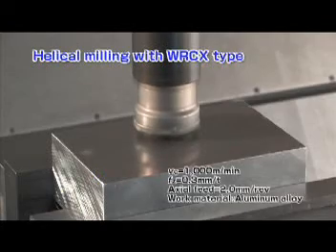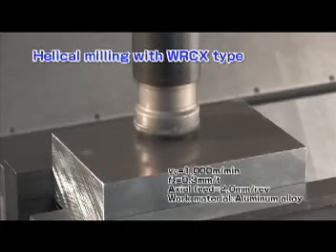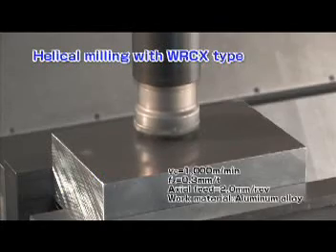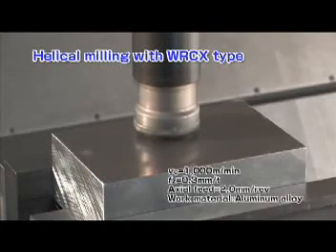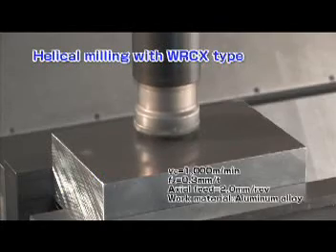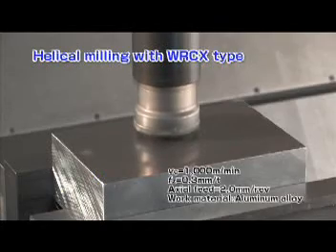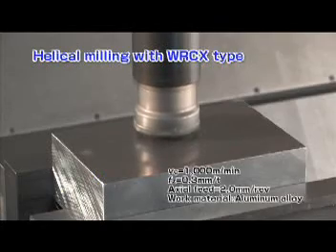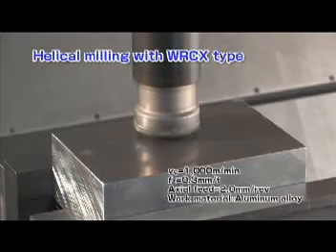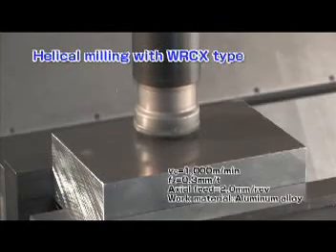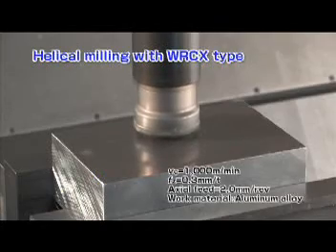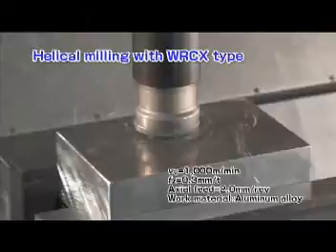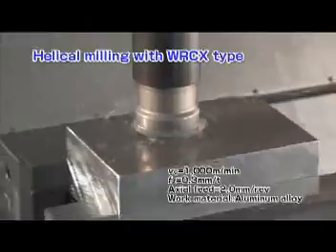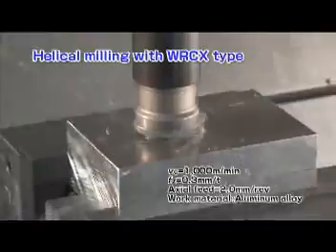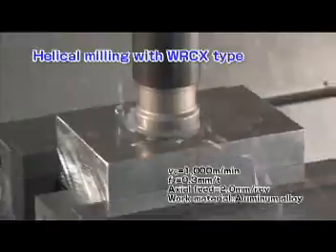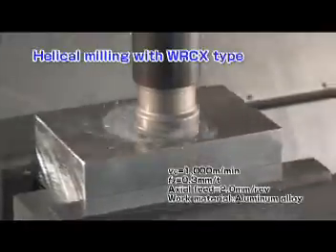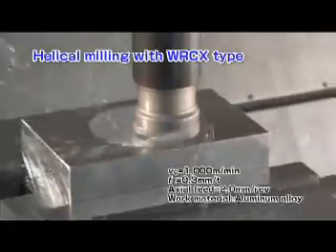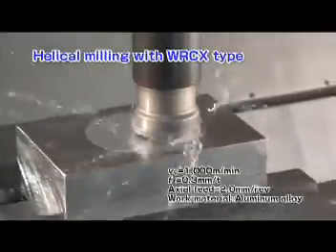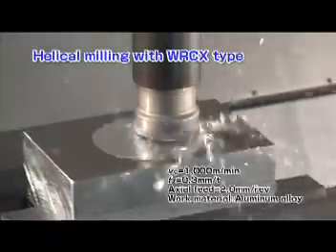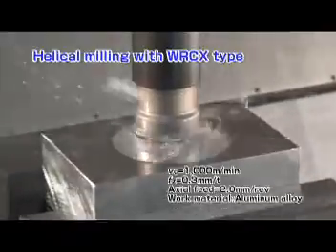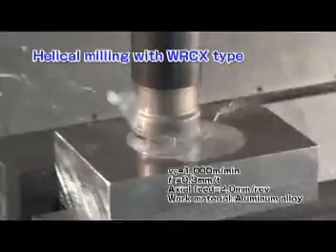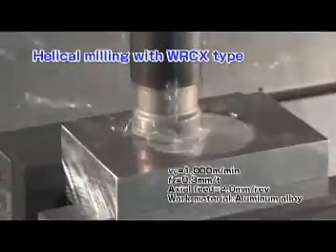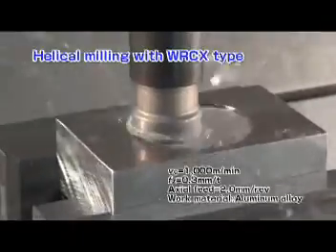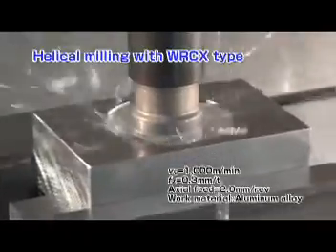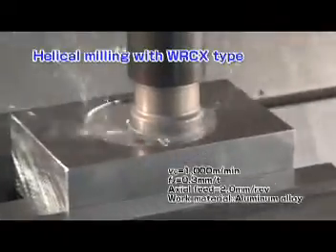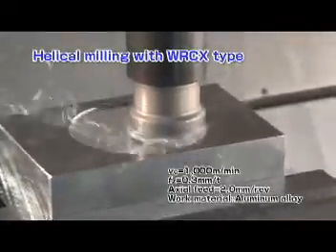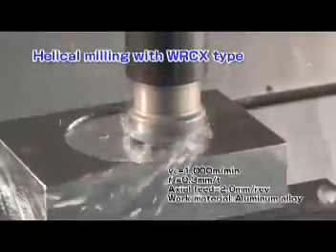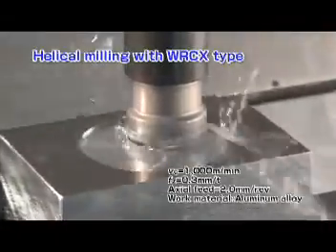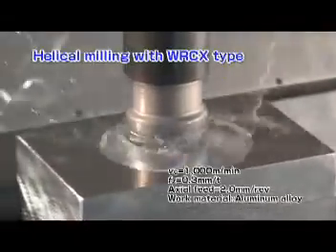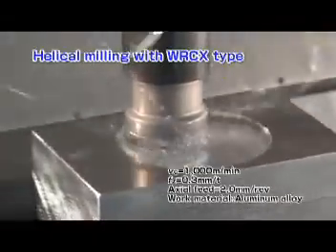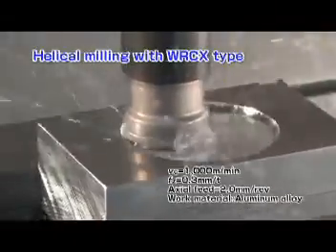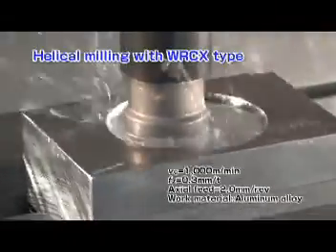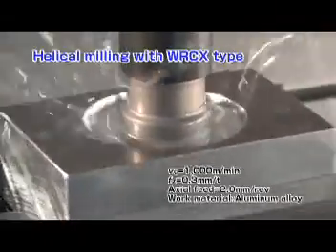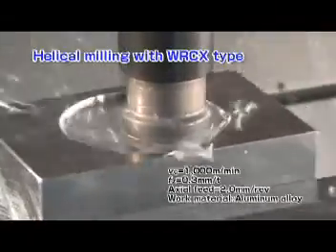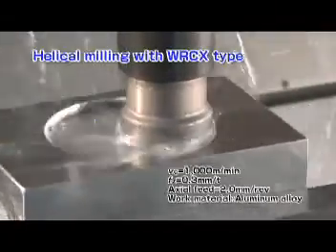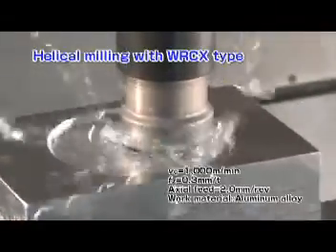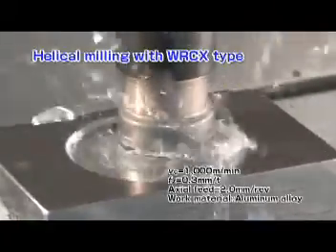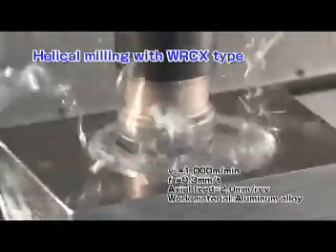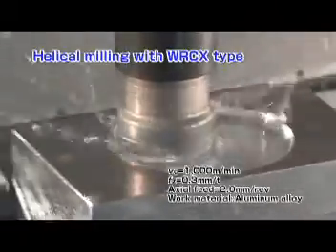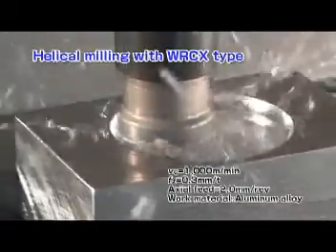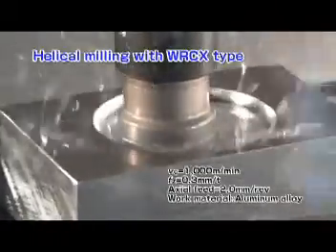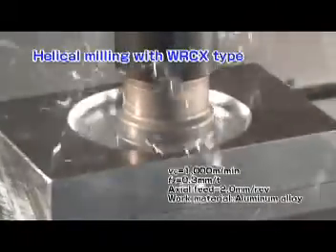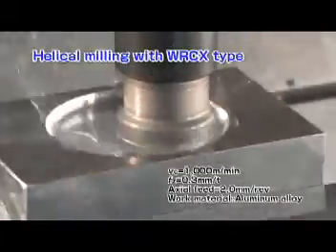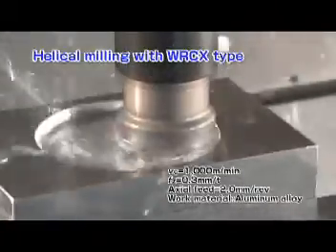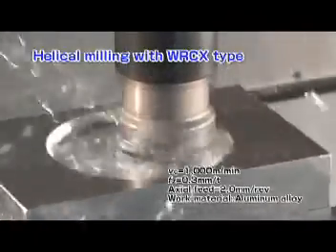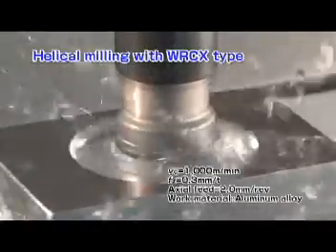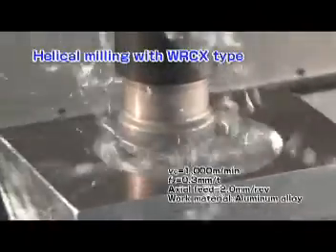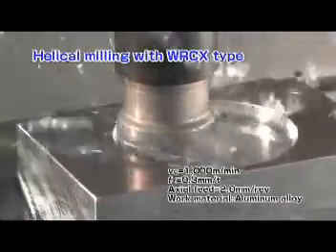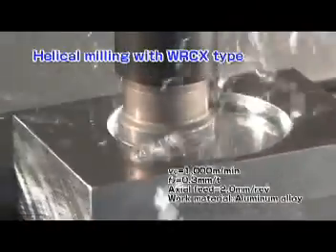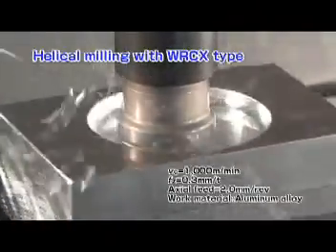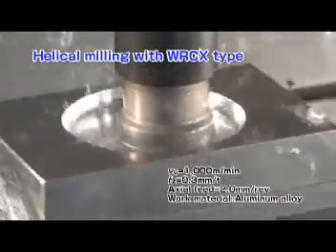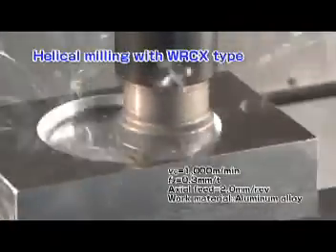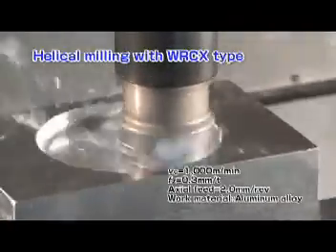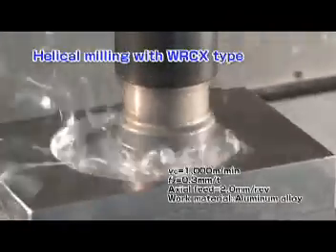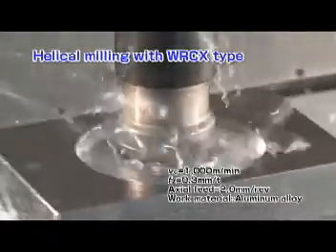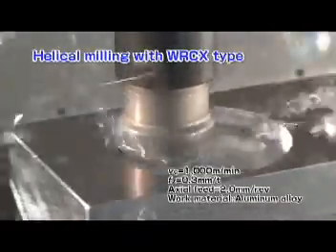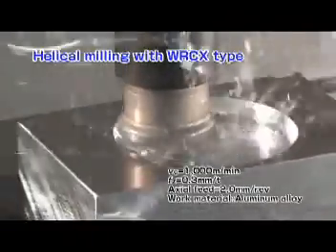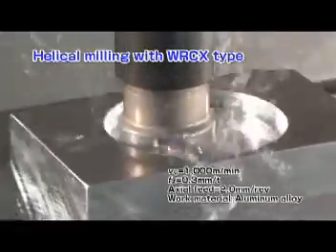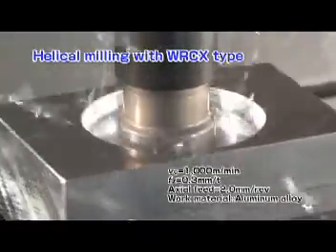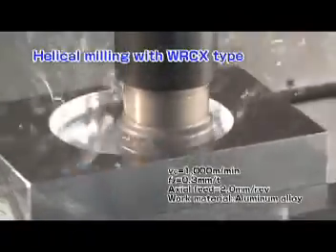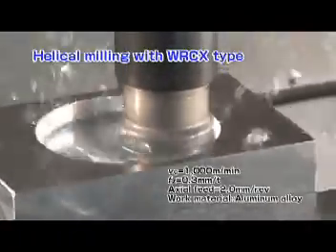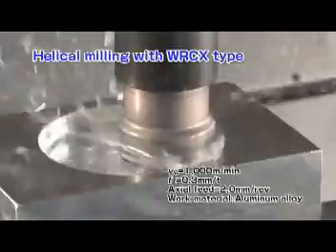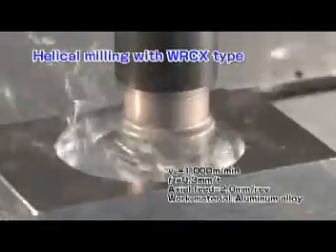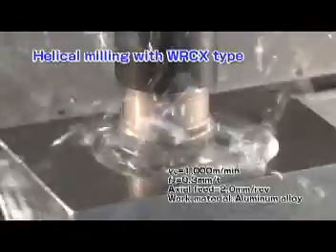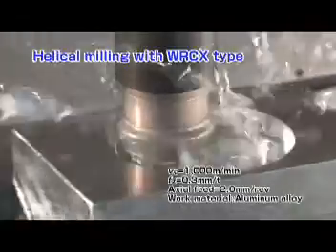In helical machining of aluminum alloy, the WRC X-Type exhibits stable and powerful machining.